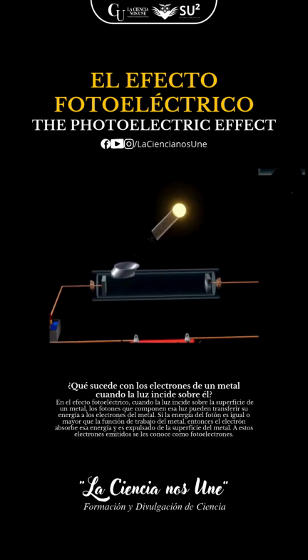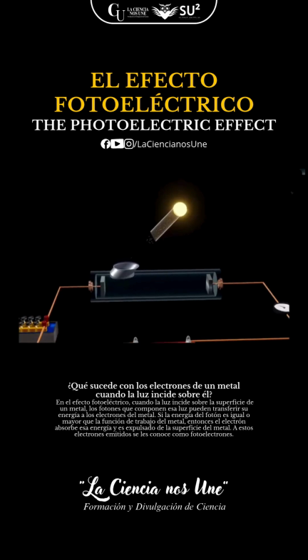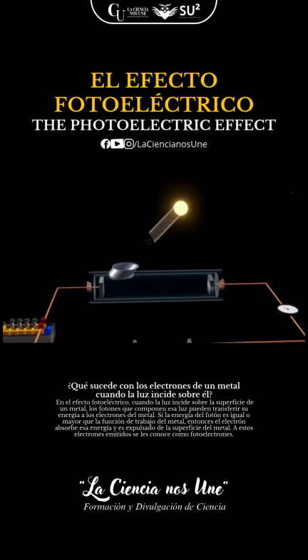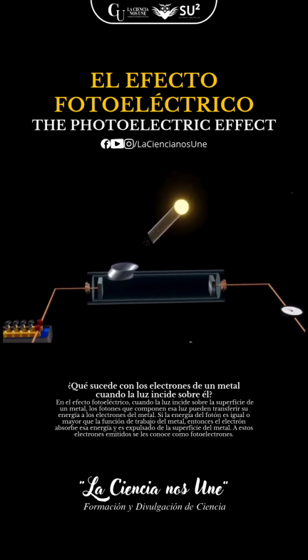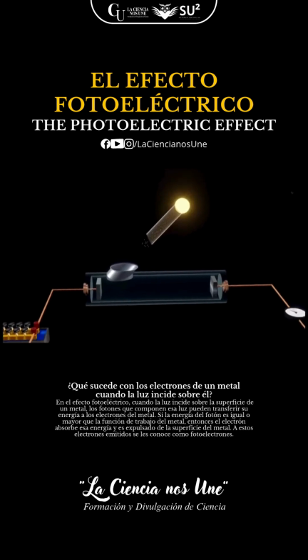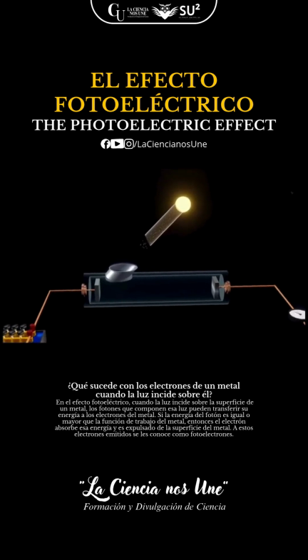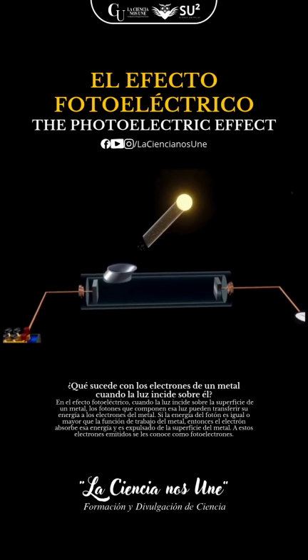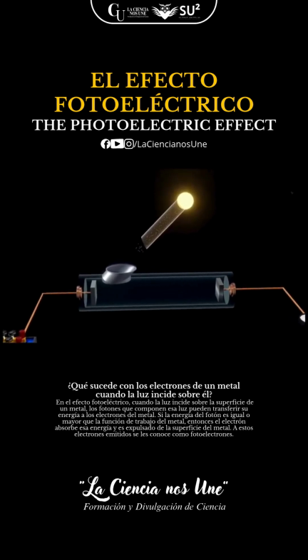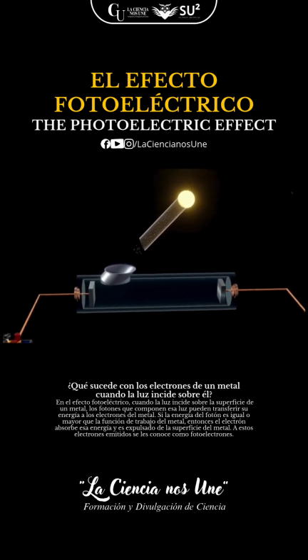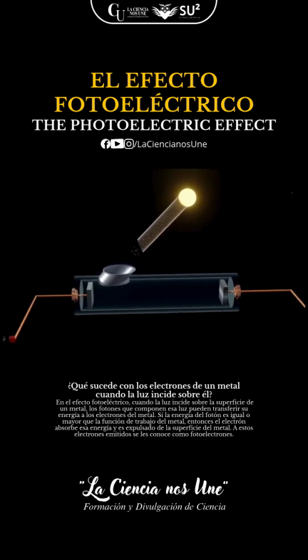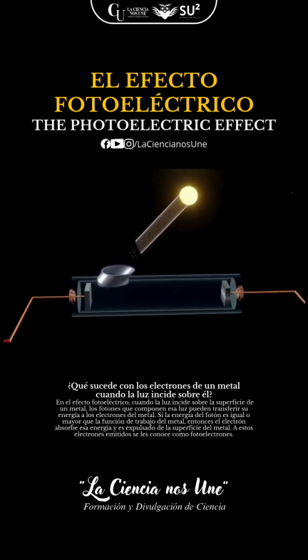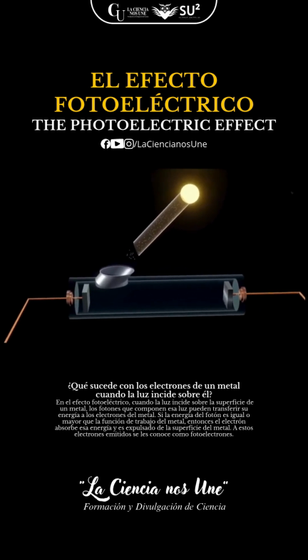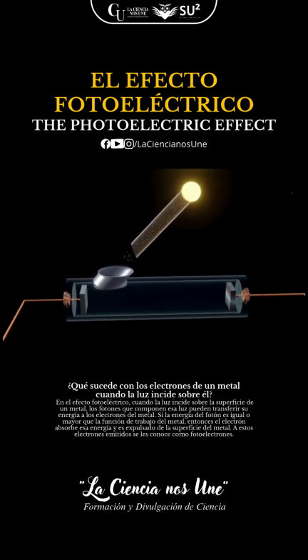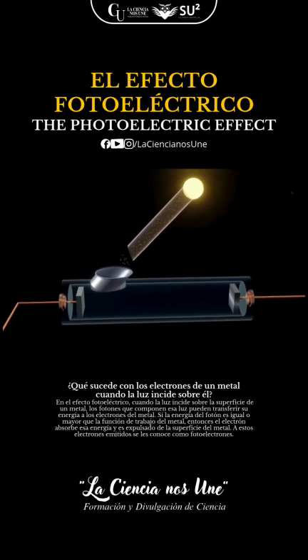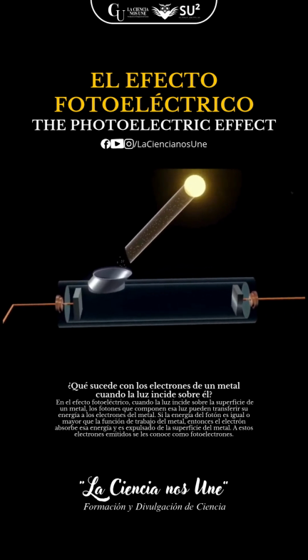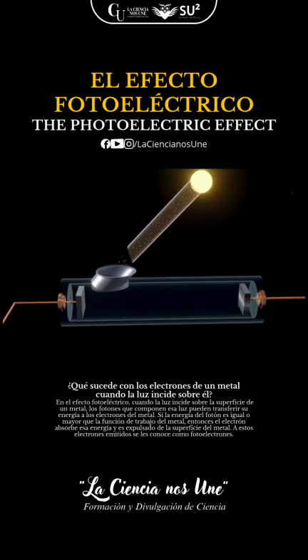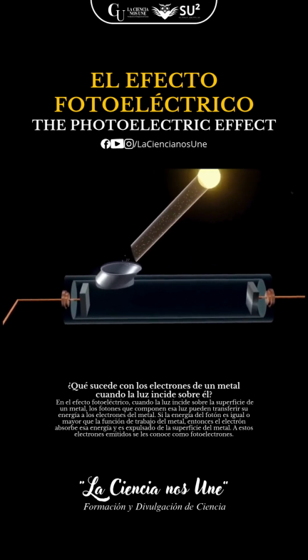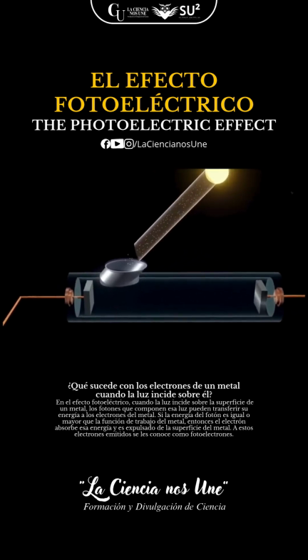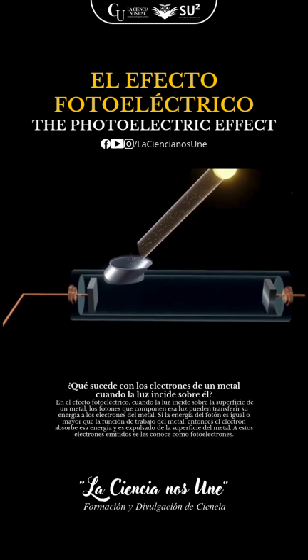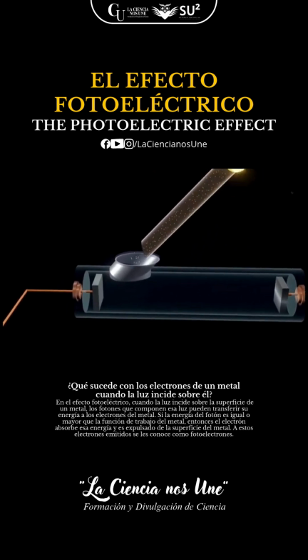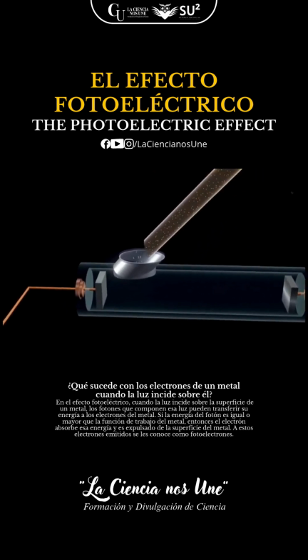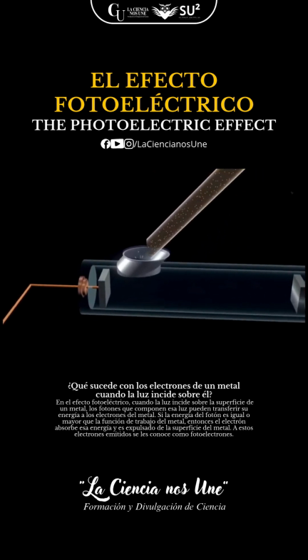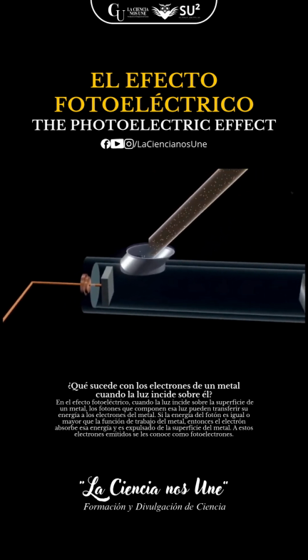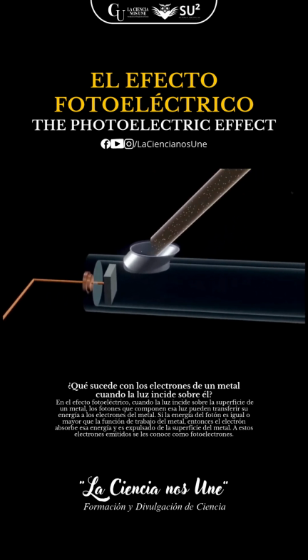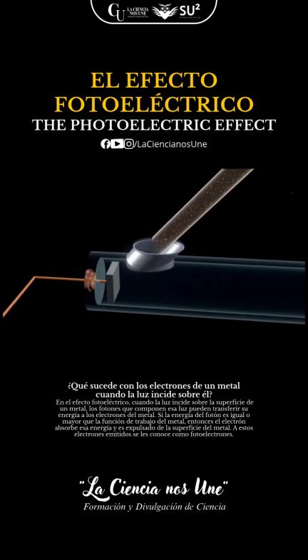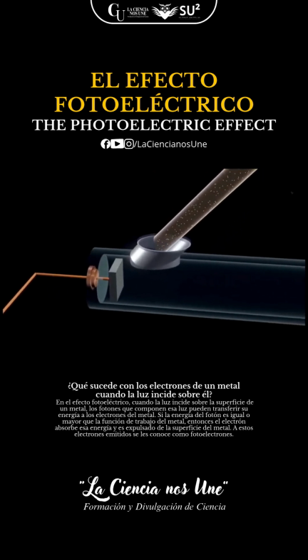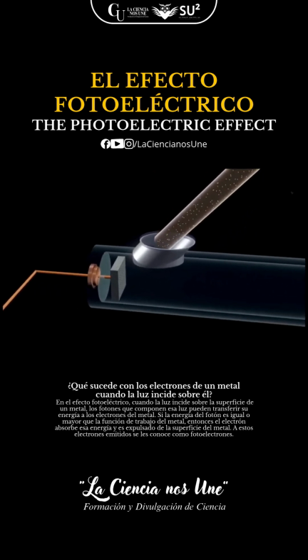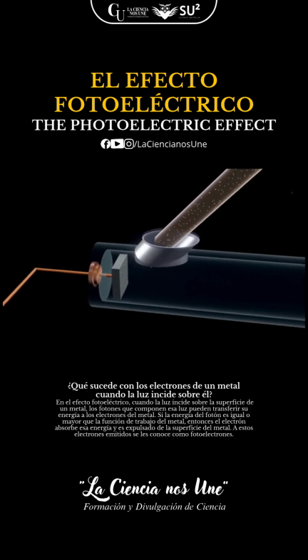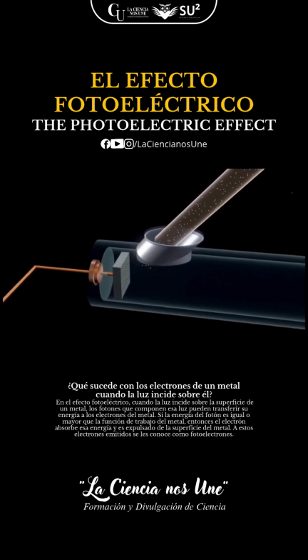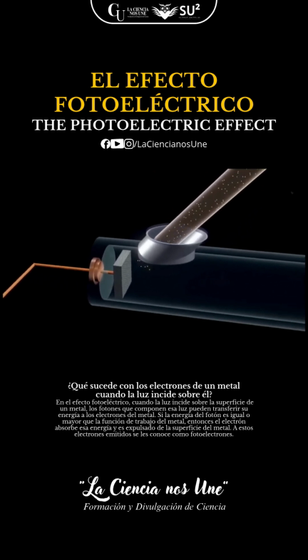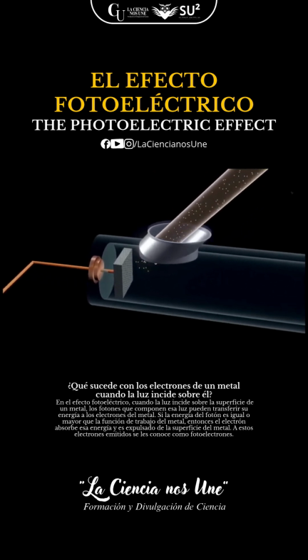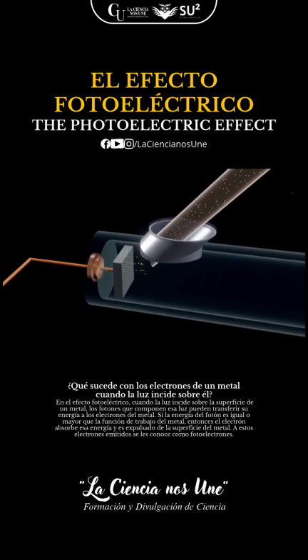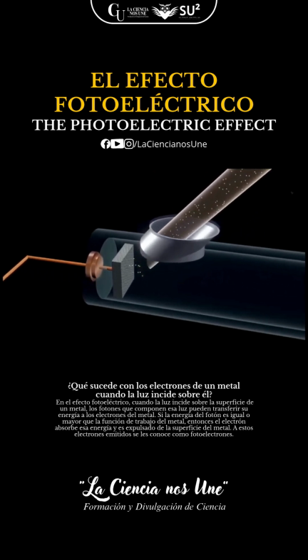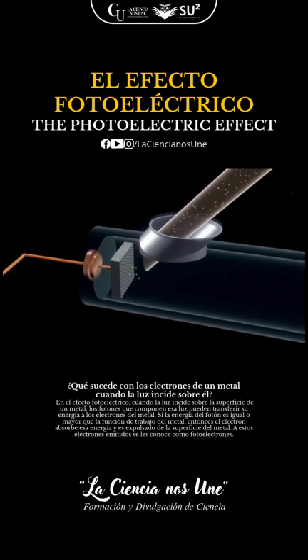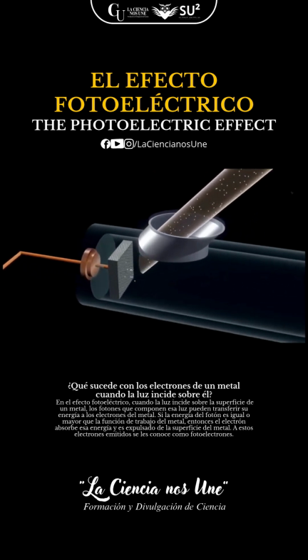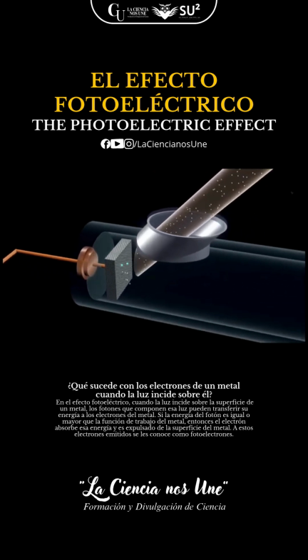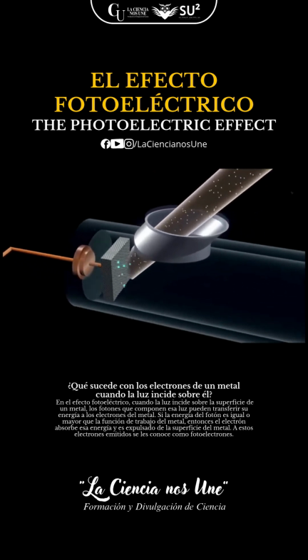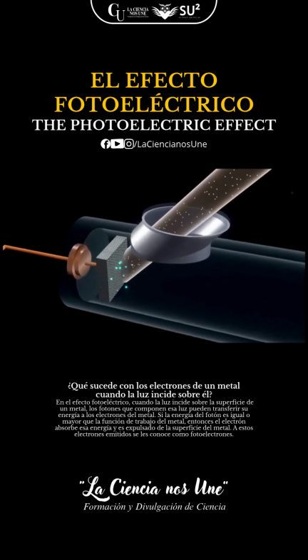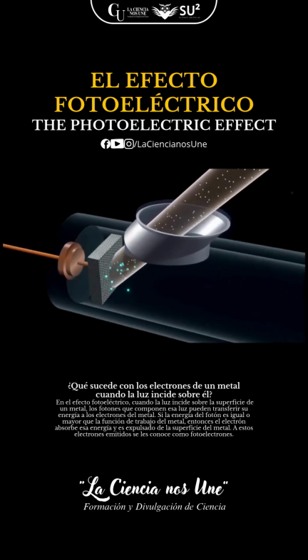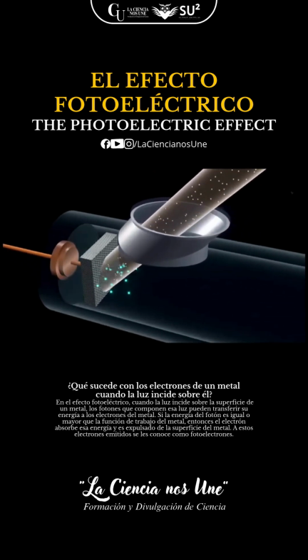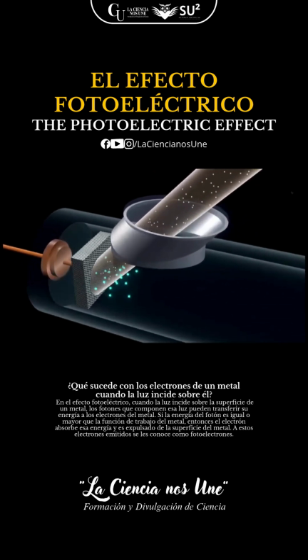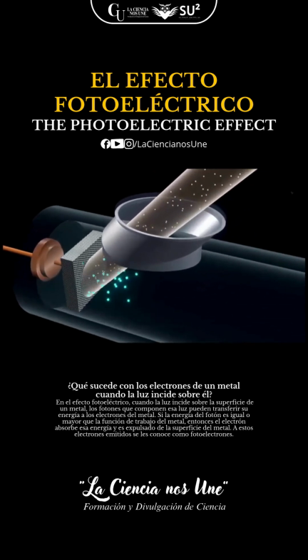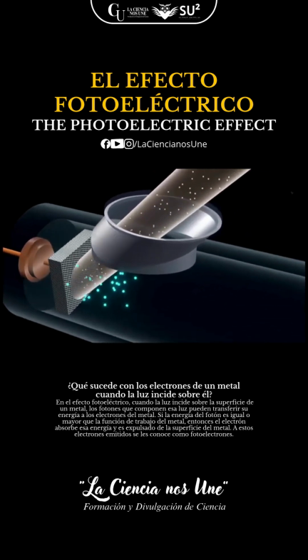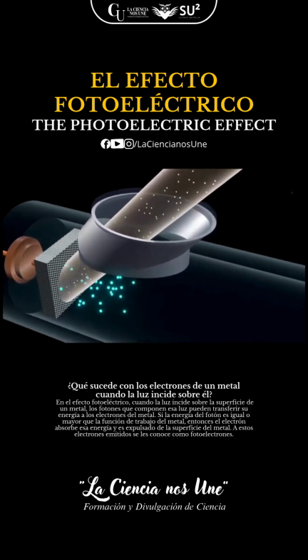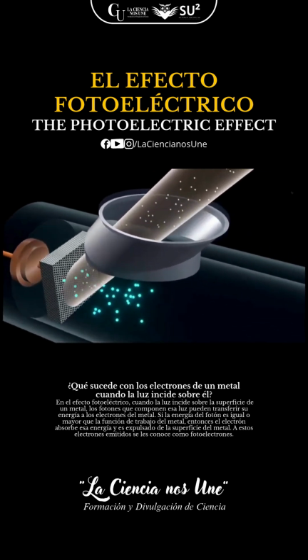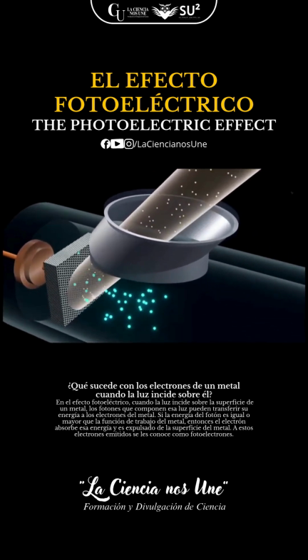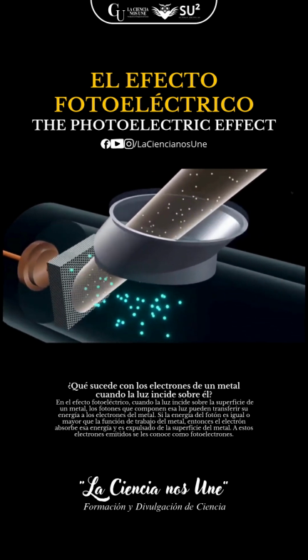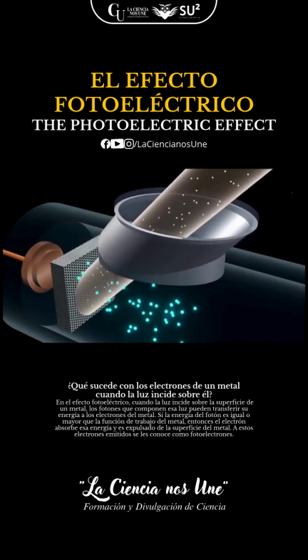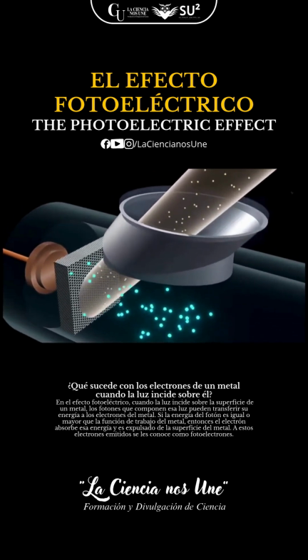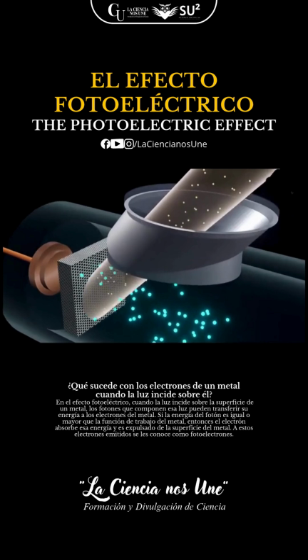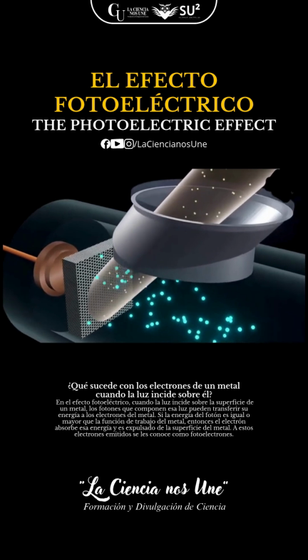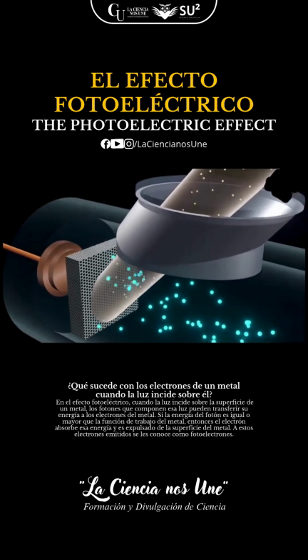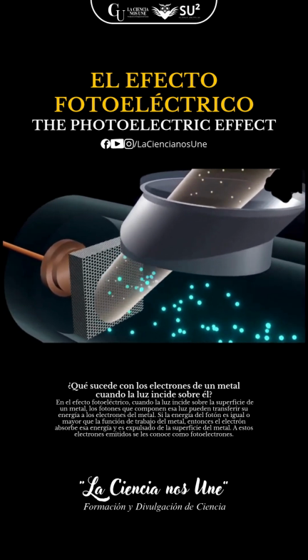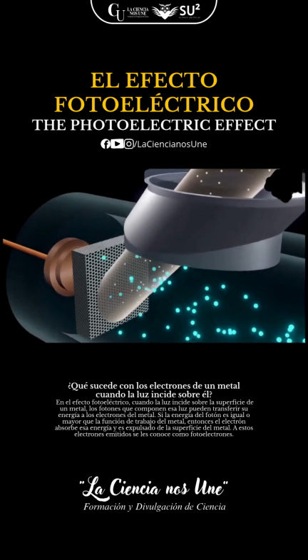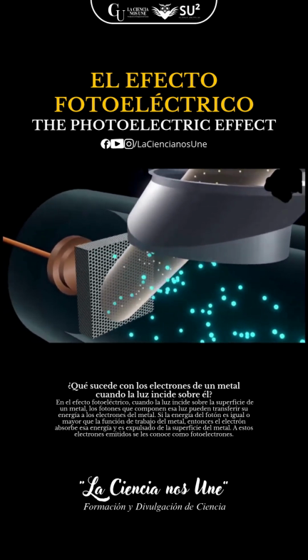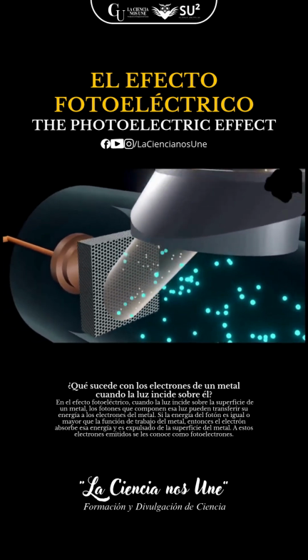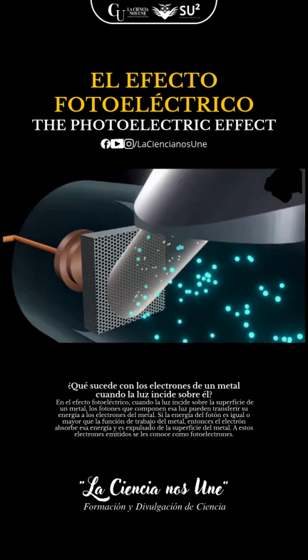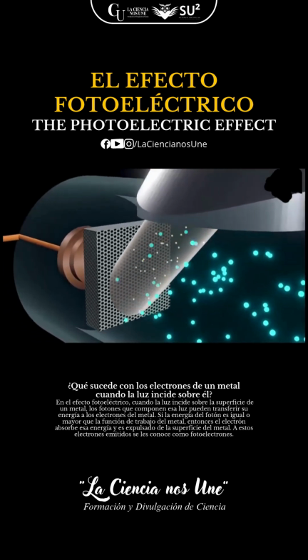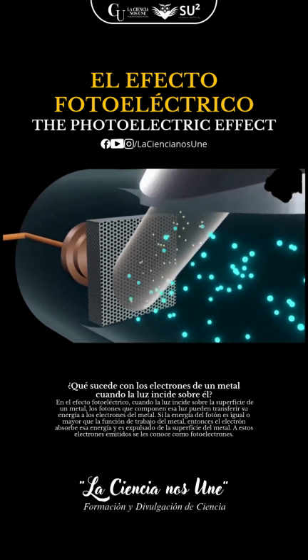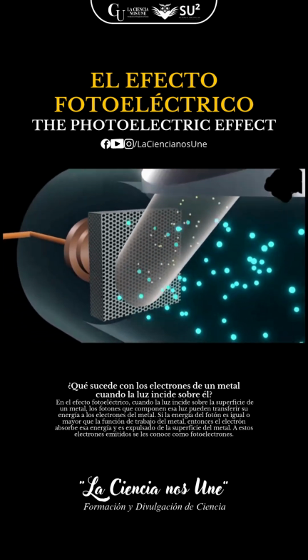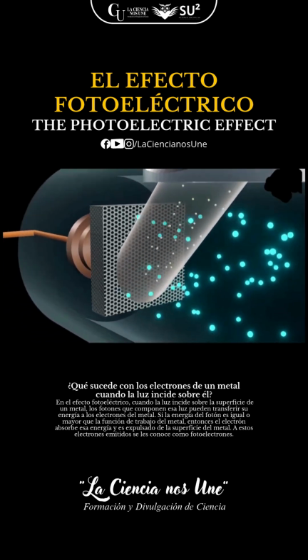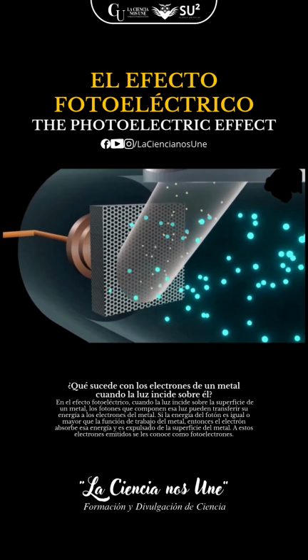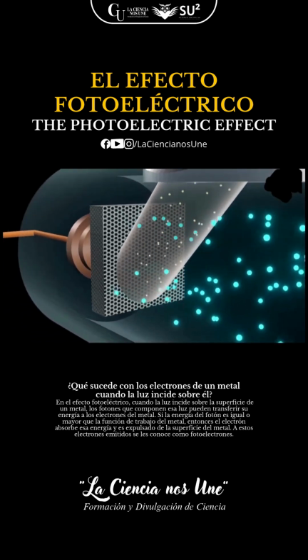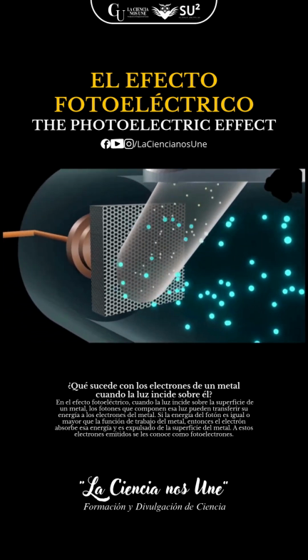What happens when light hits metal? Electrons get so excited, they literally jump off. That's the photoelectric effect.